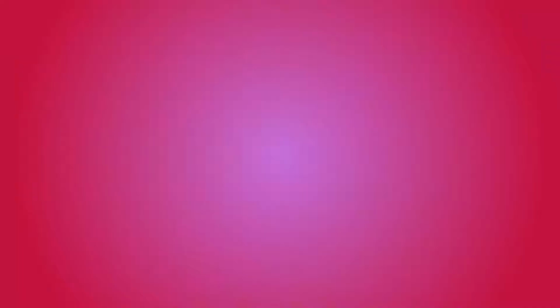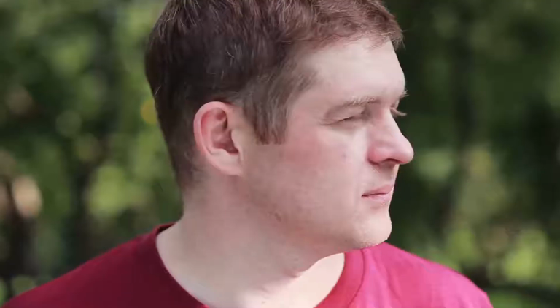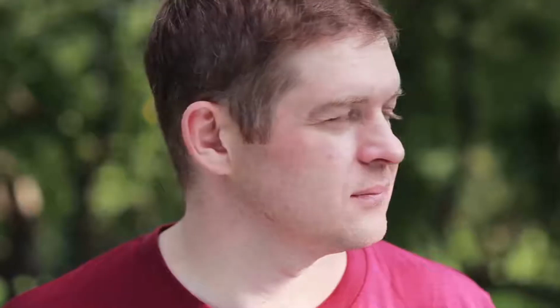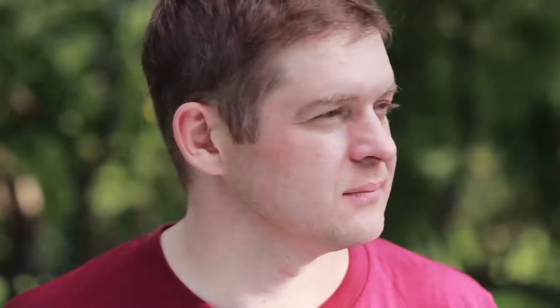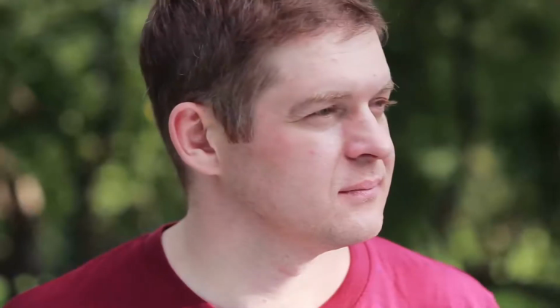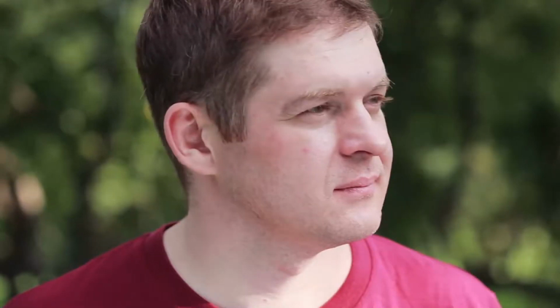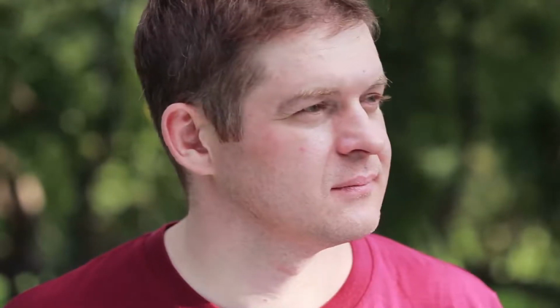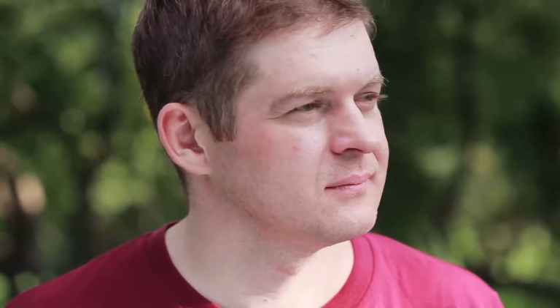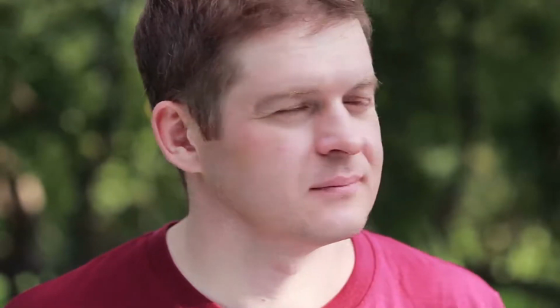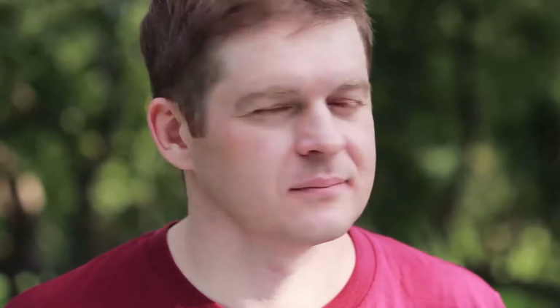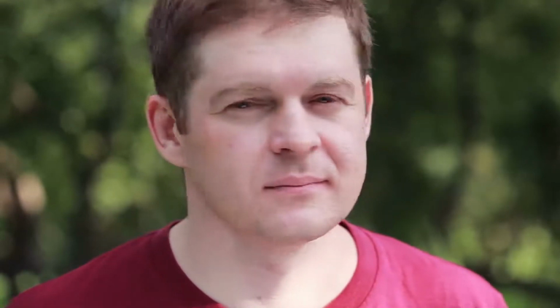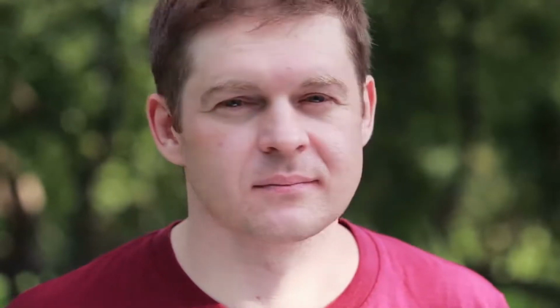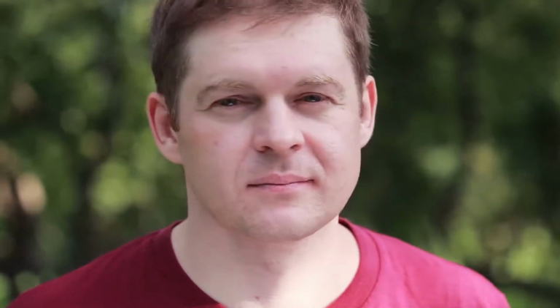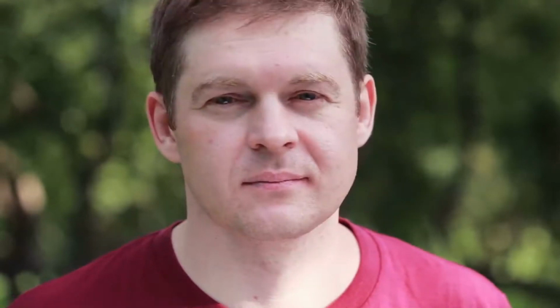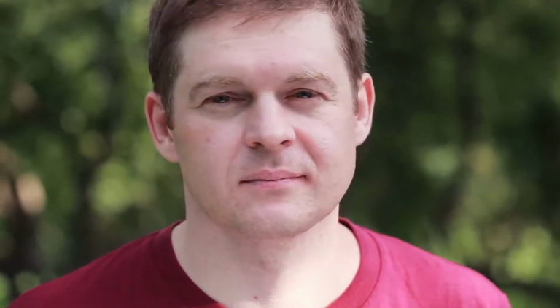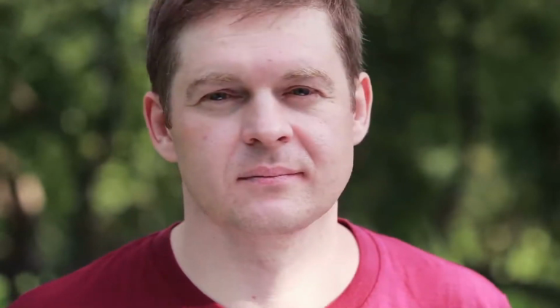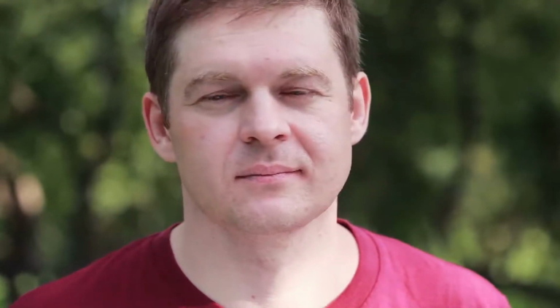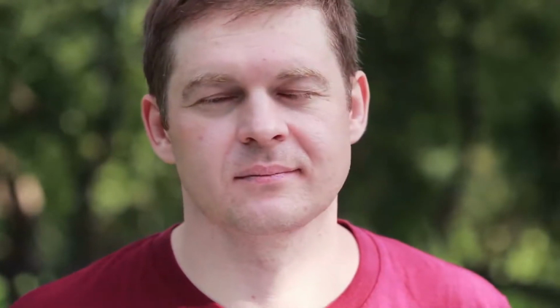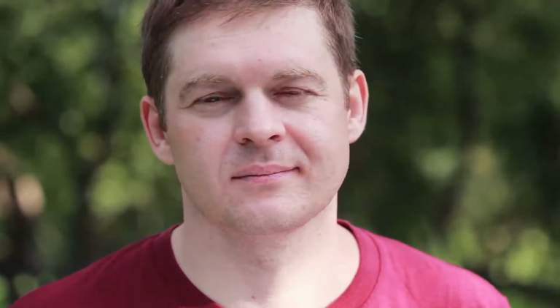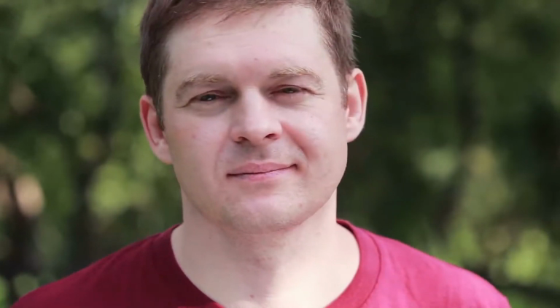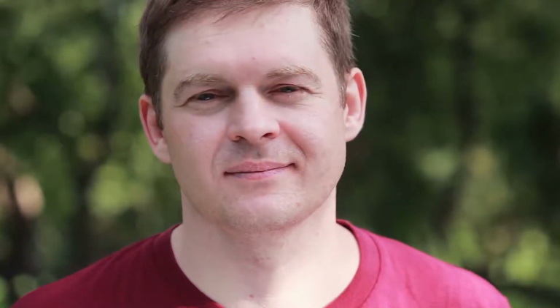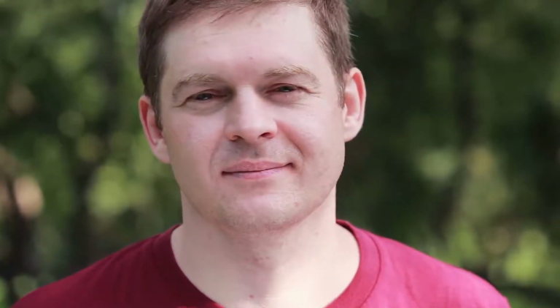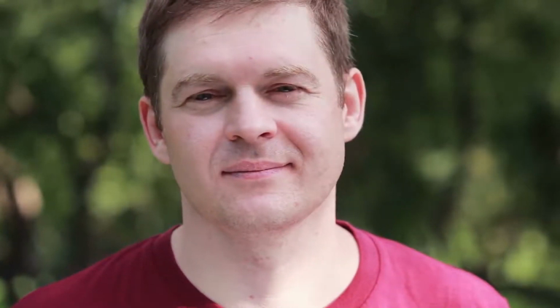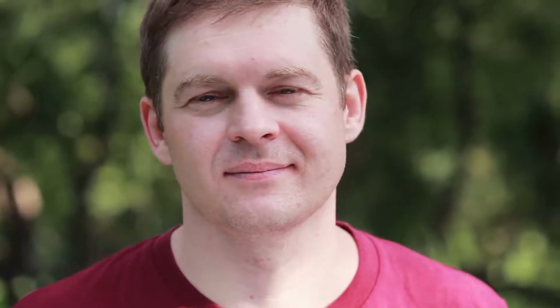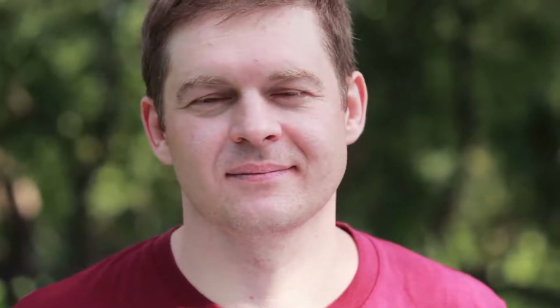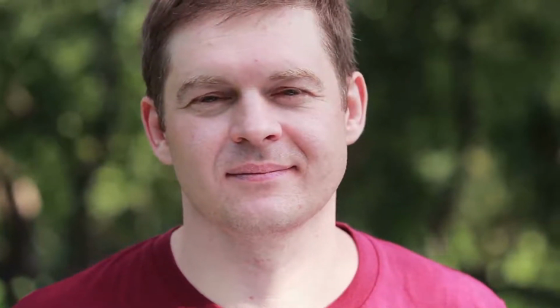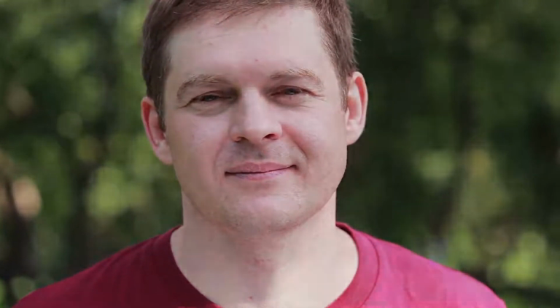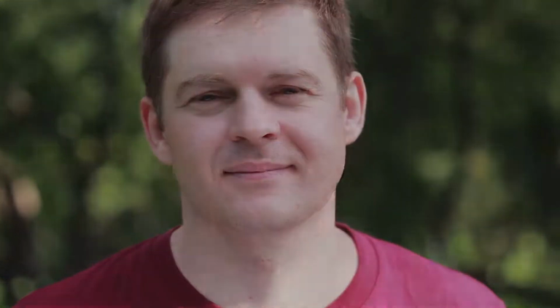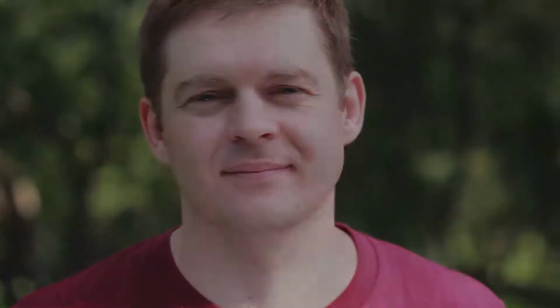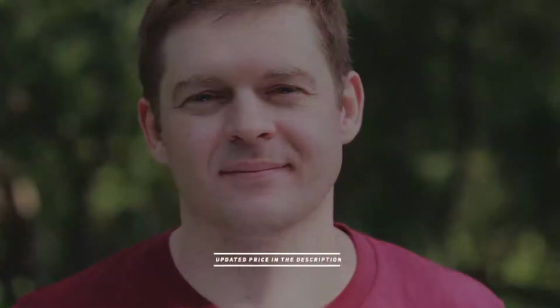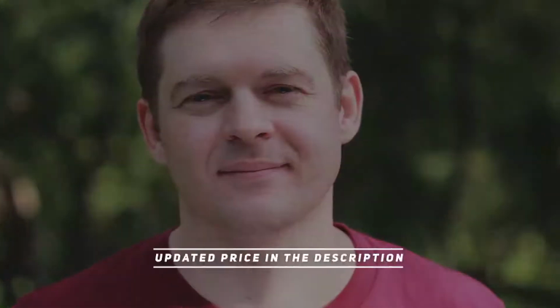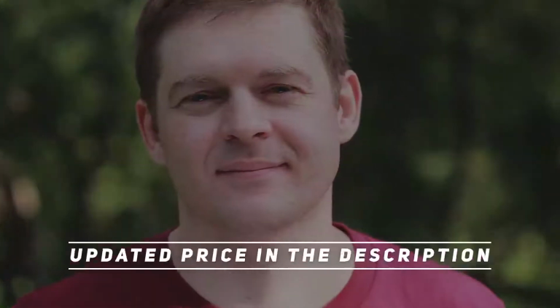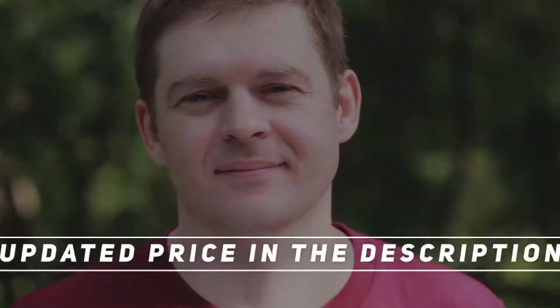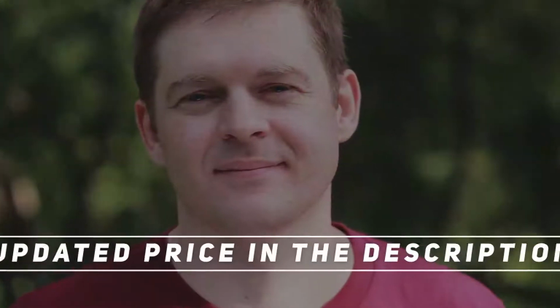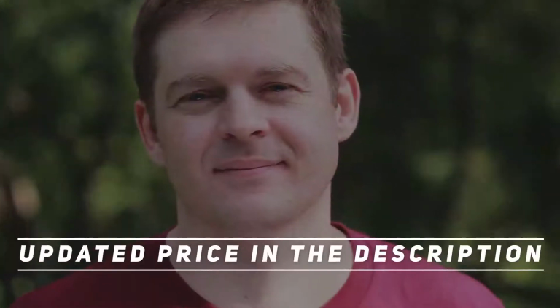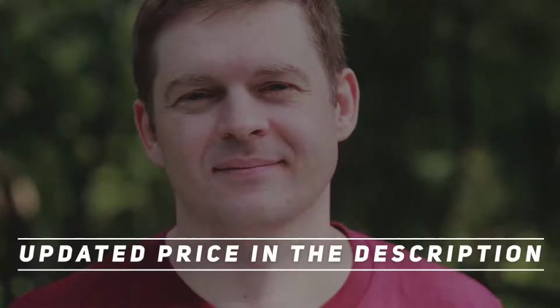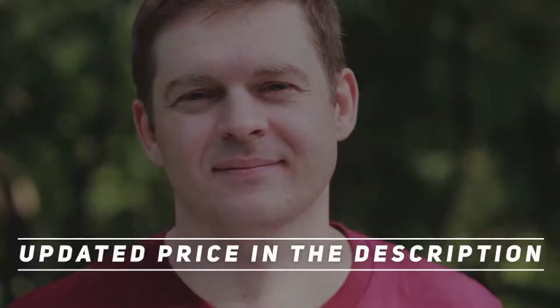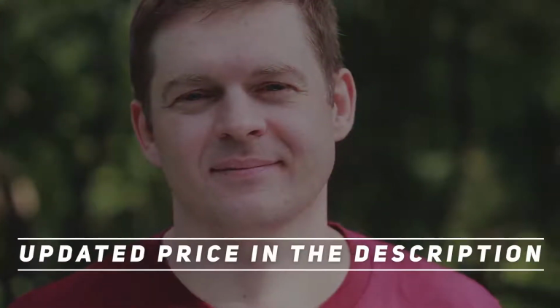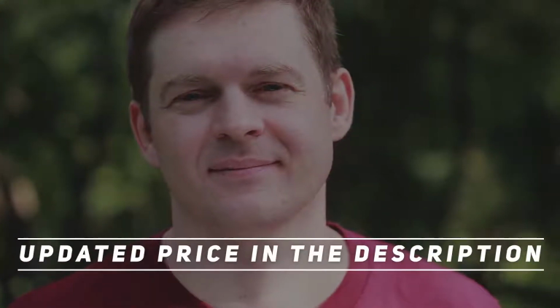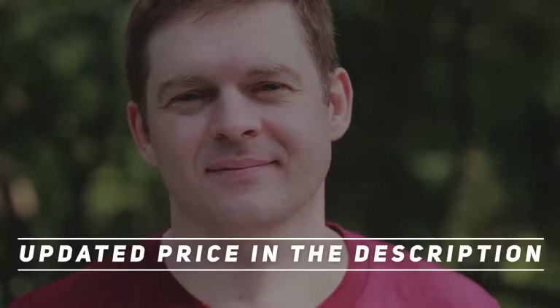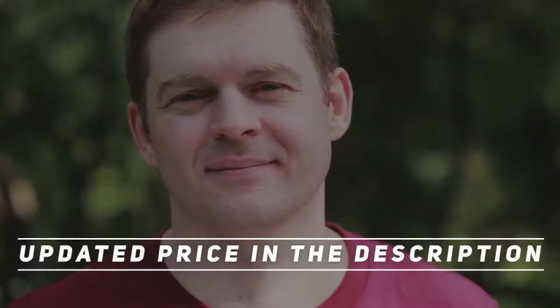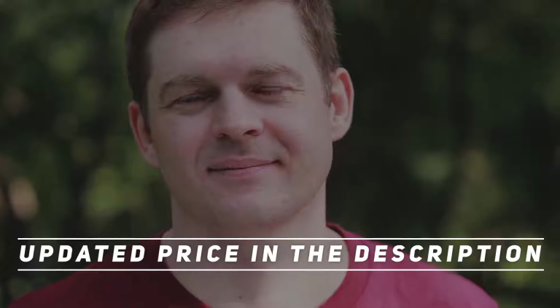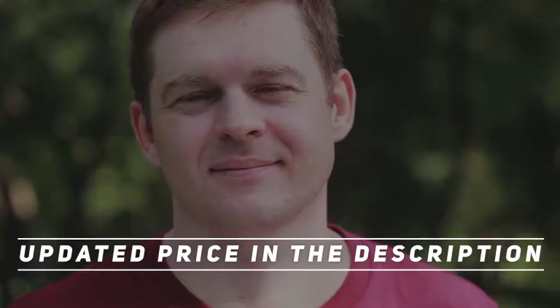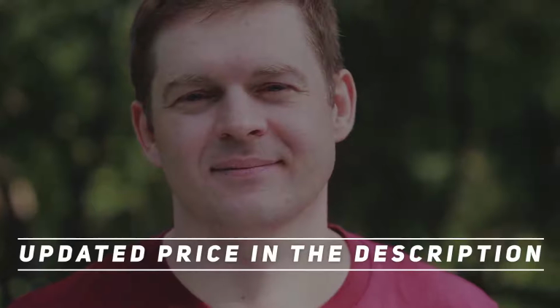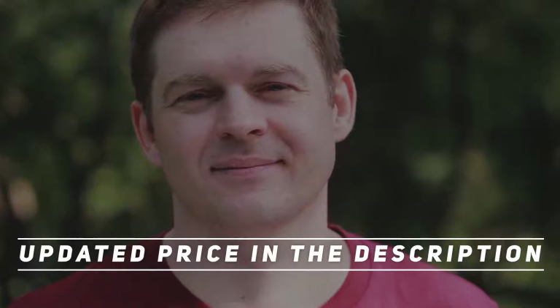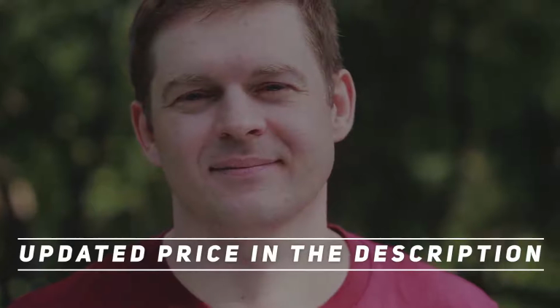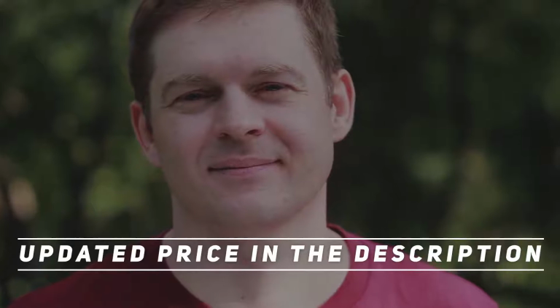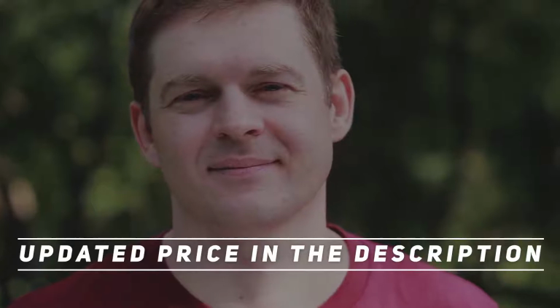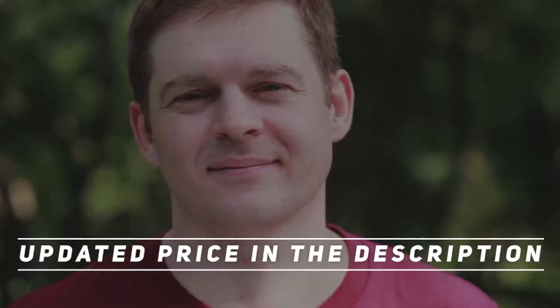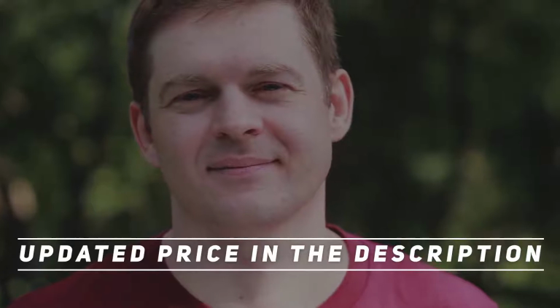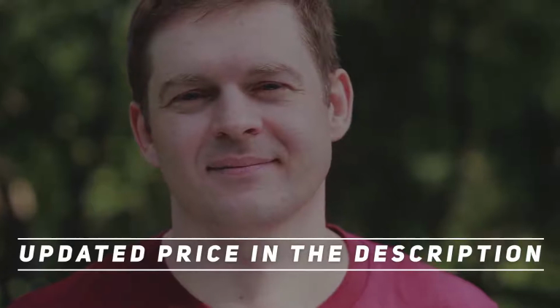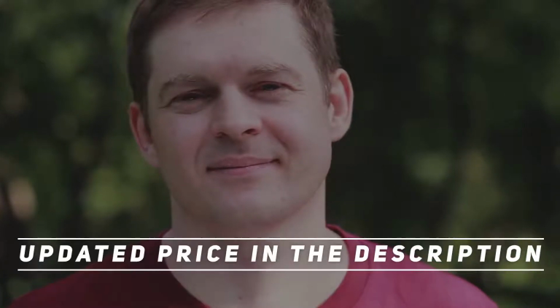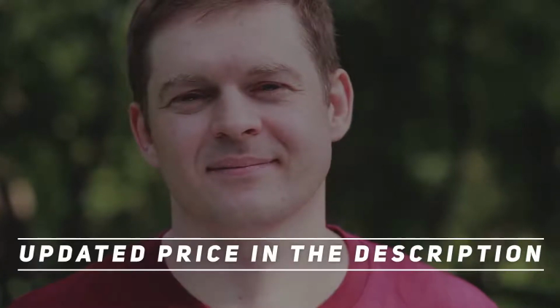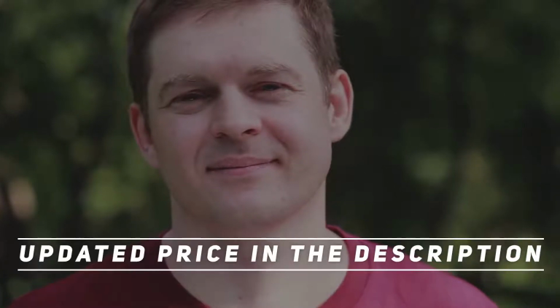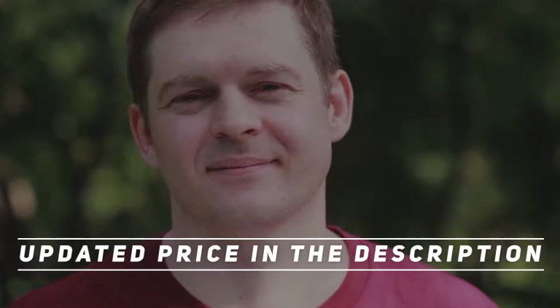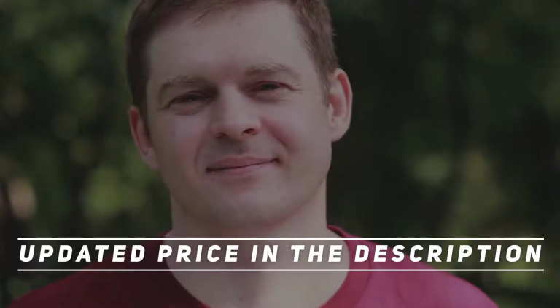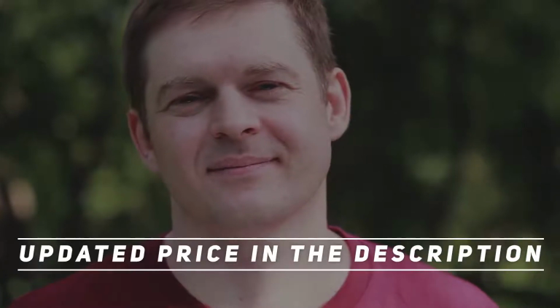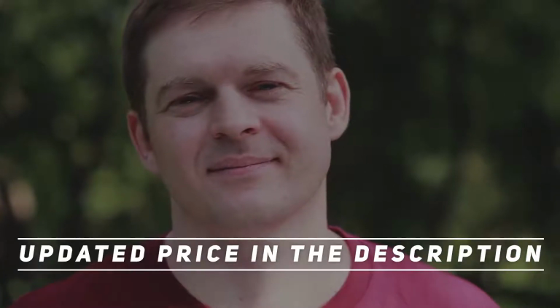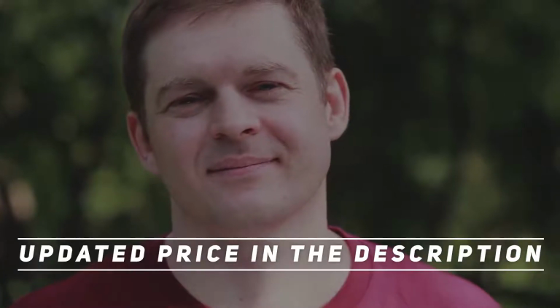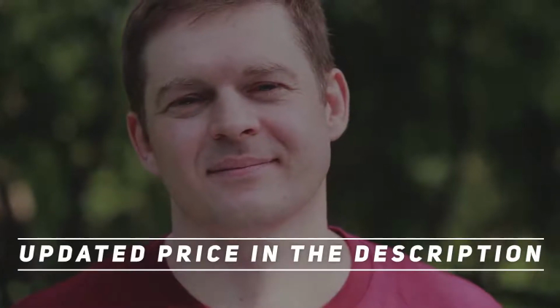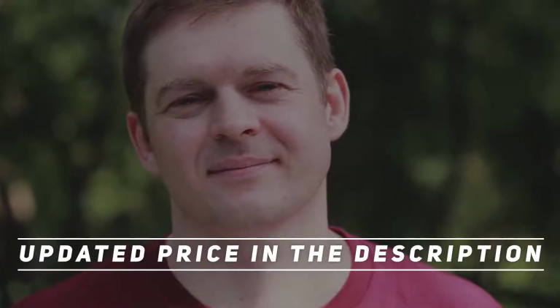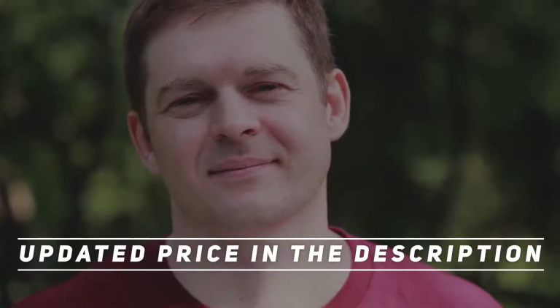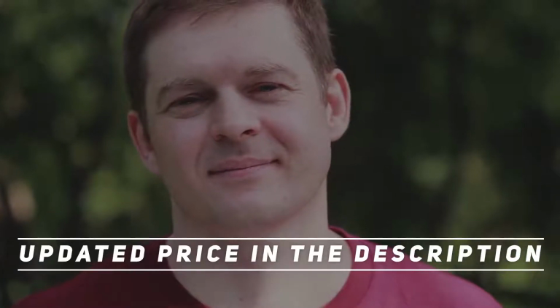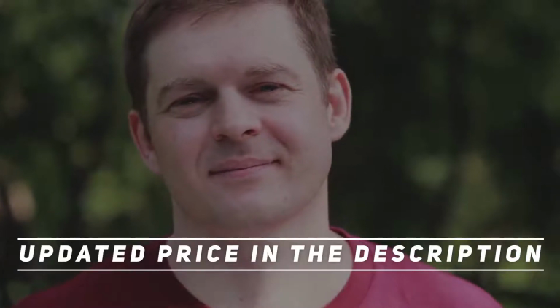Hey, welcome back to my channel. Don't forget to check out the description for more information and up-to-date pricing.